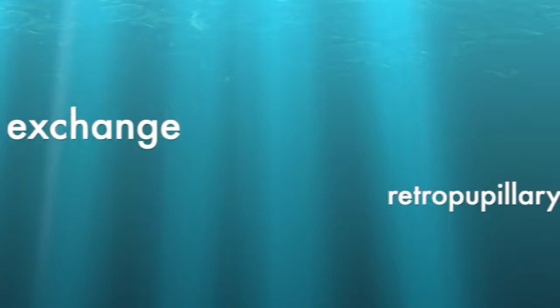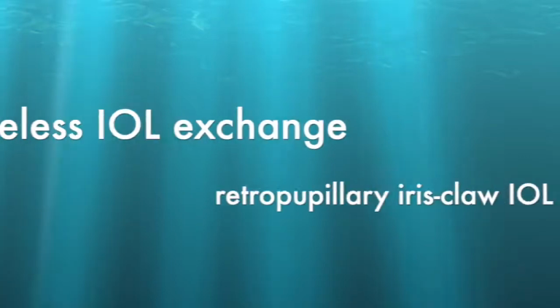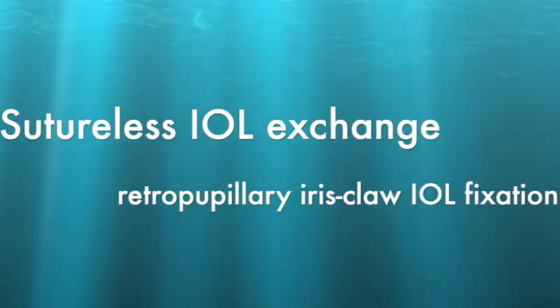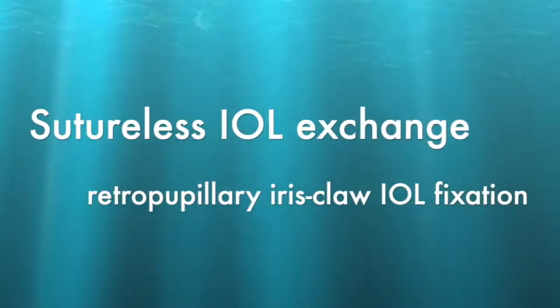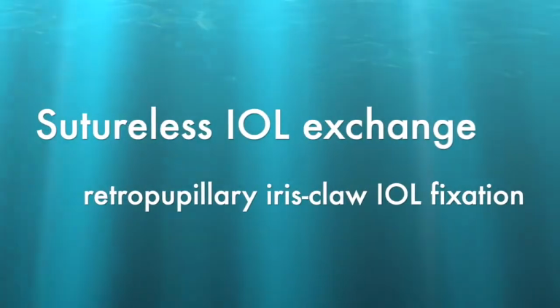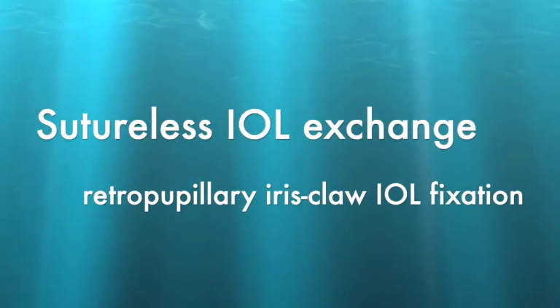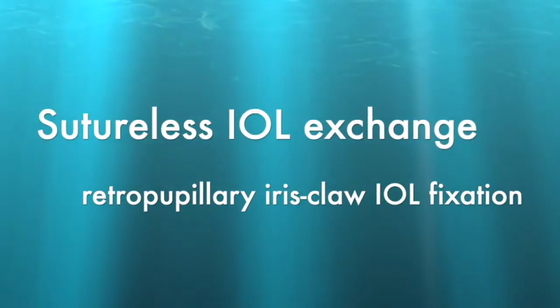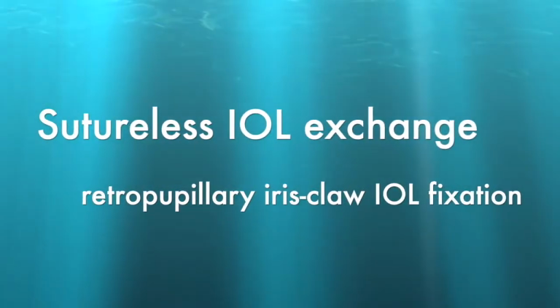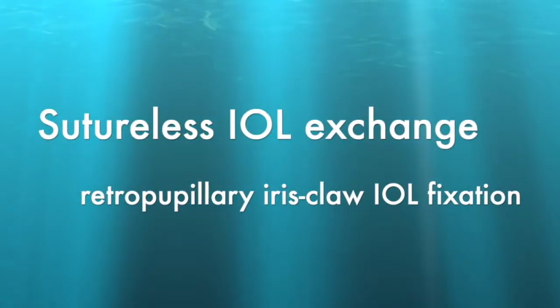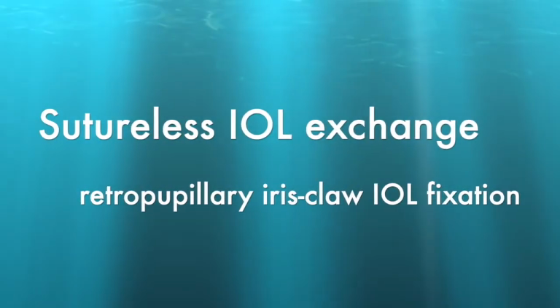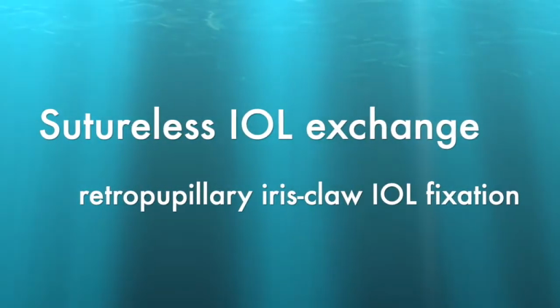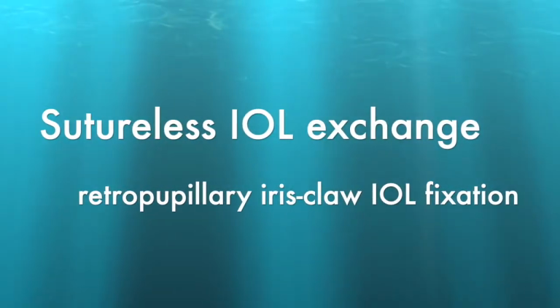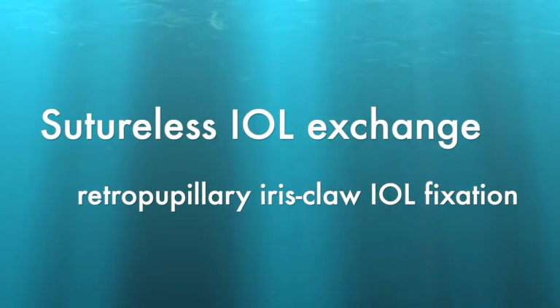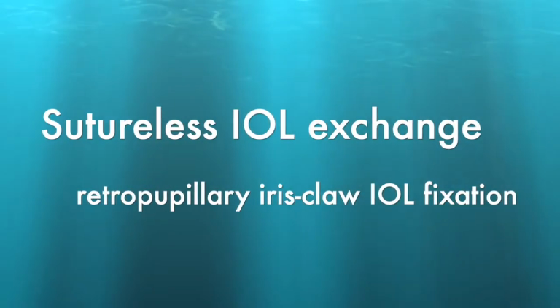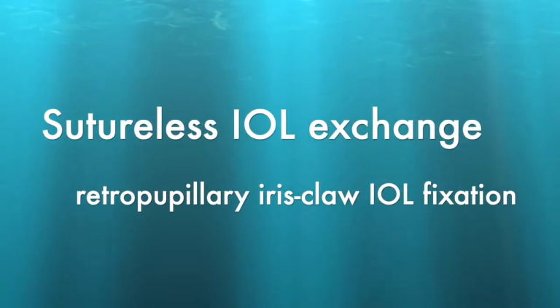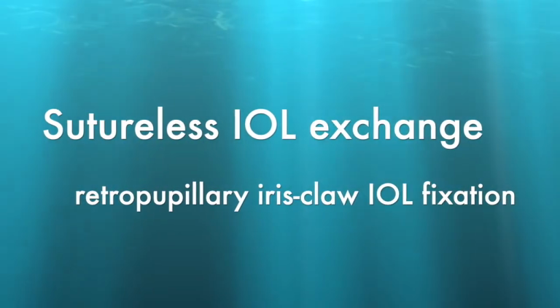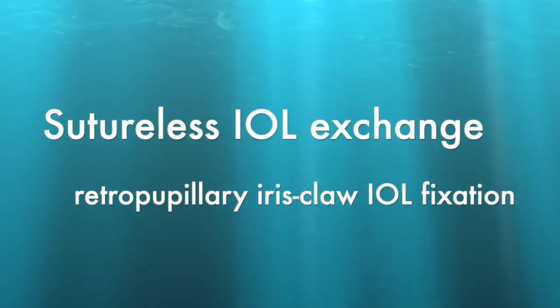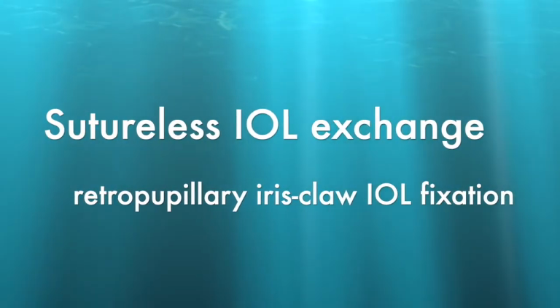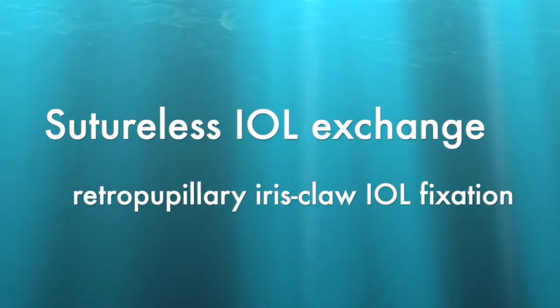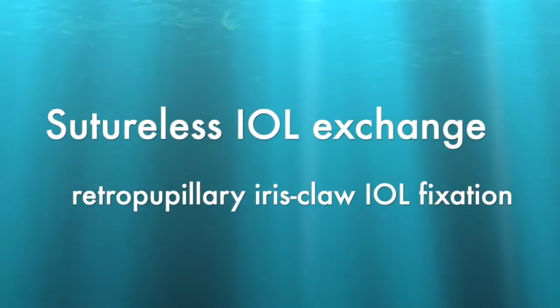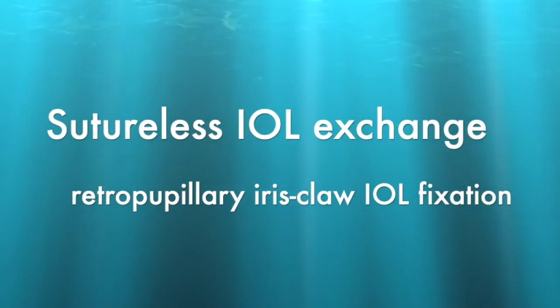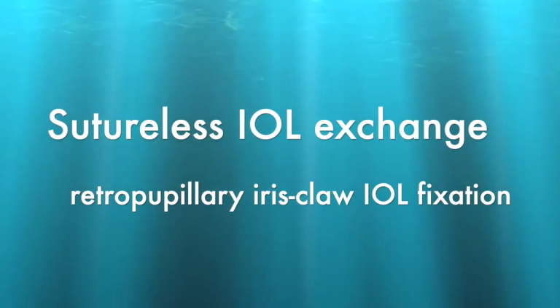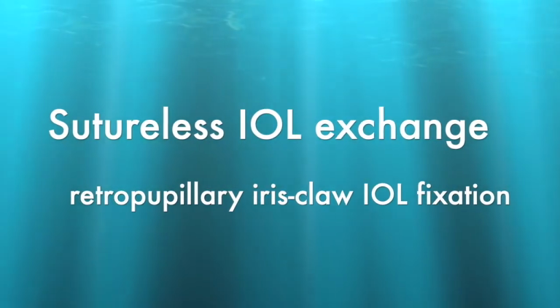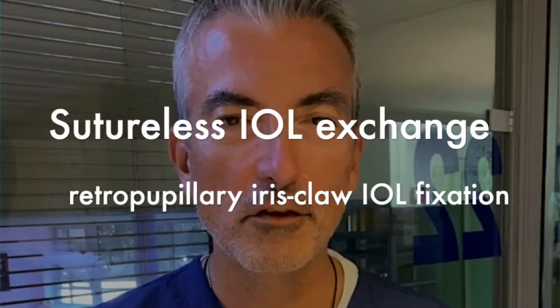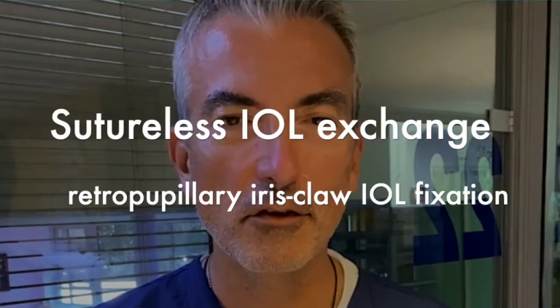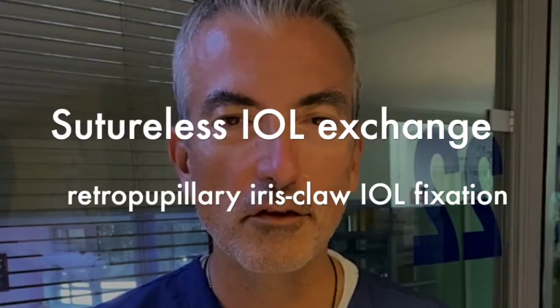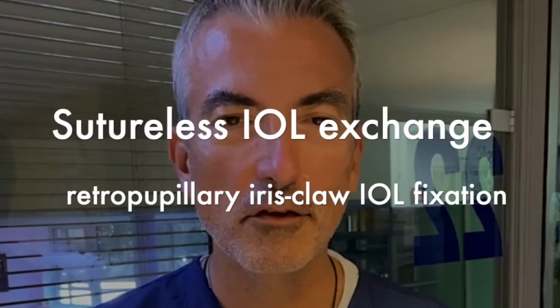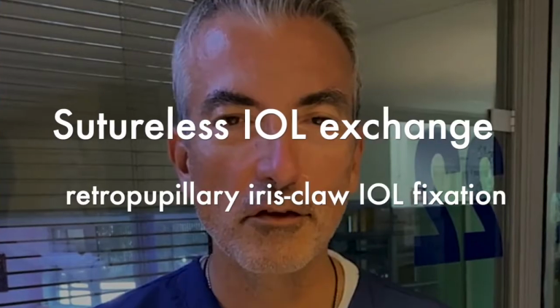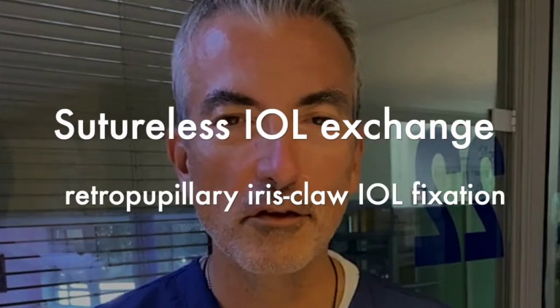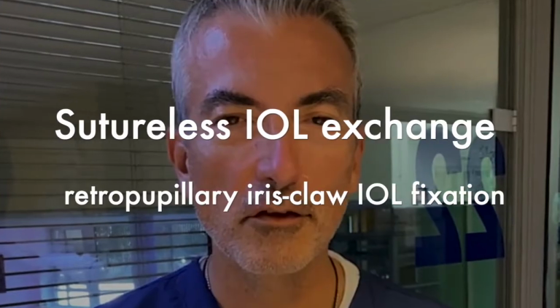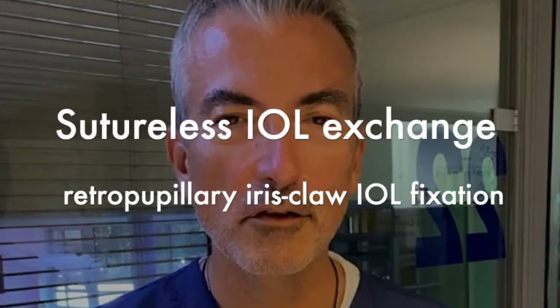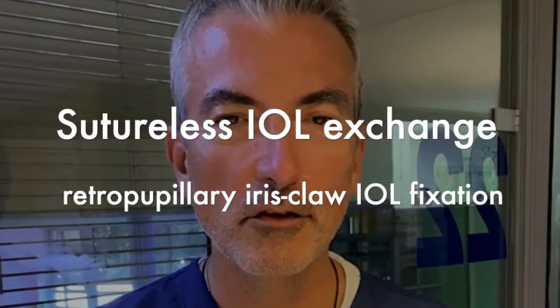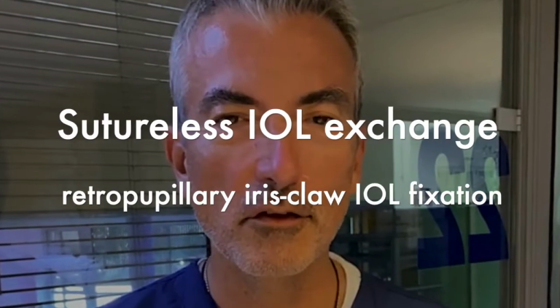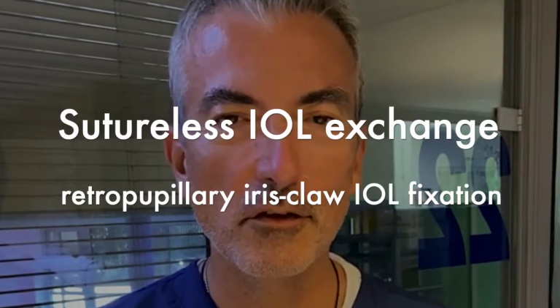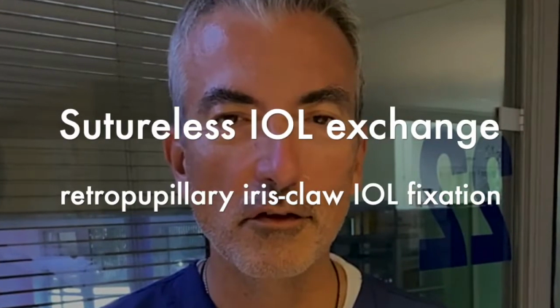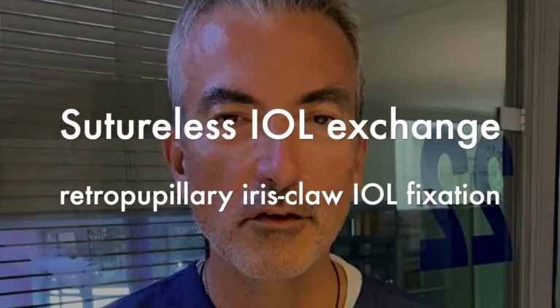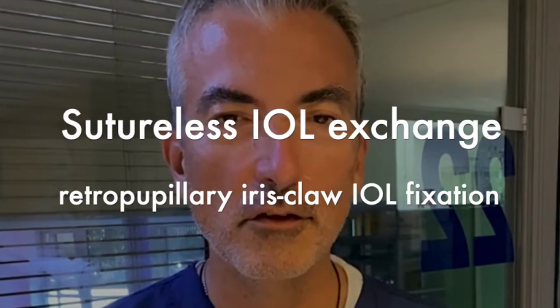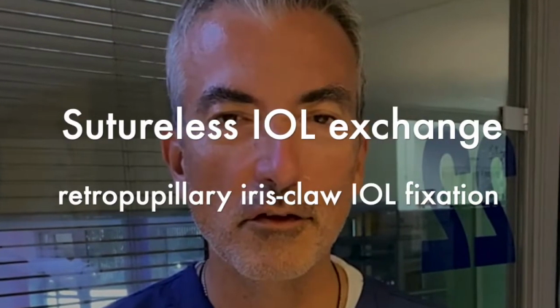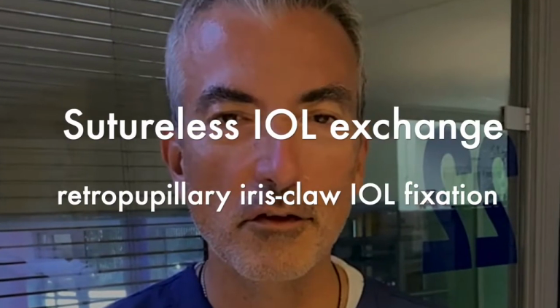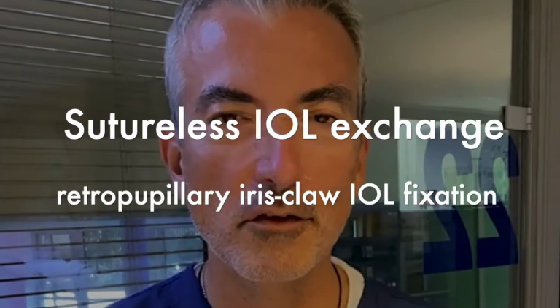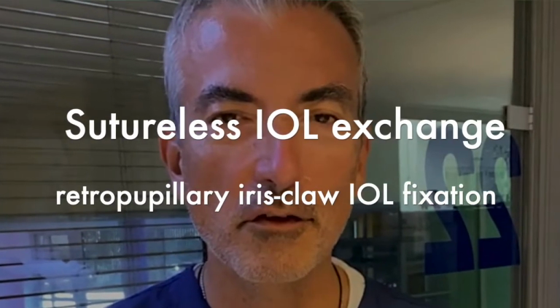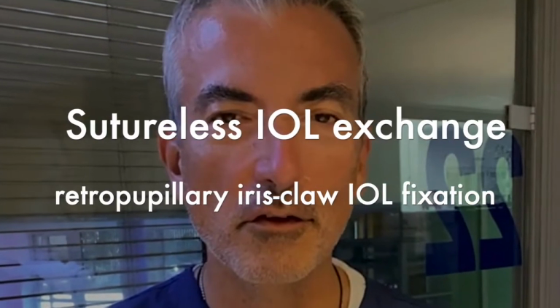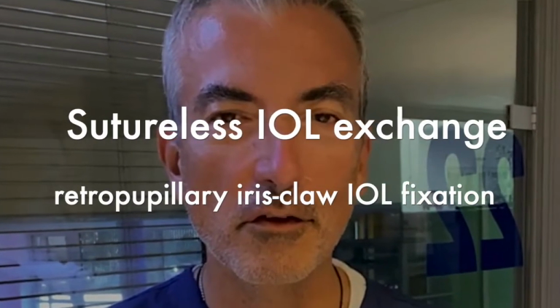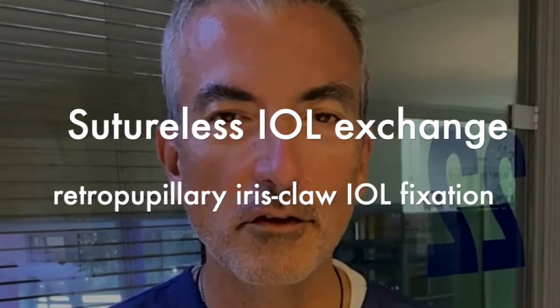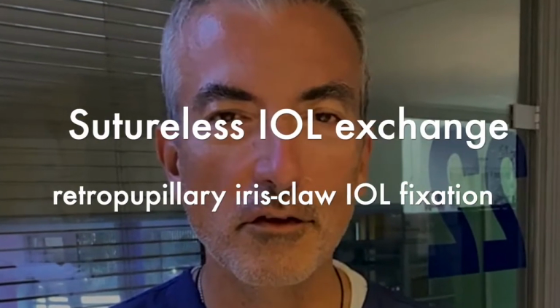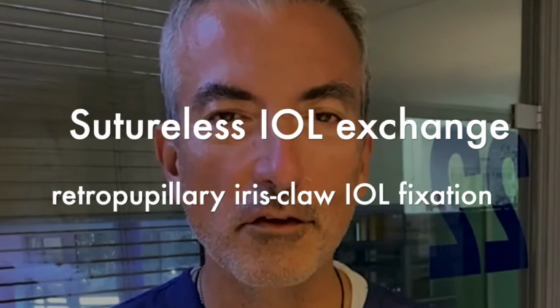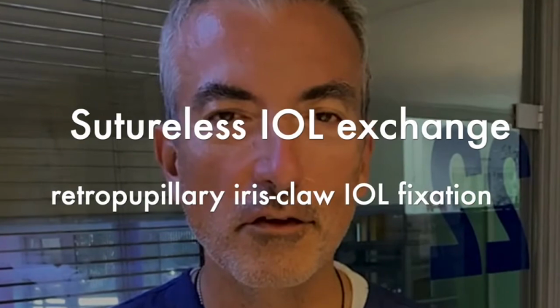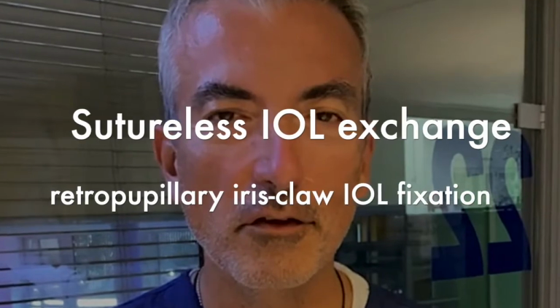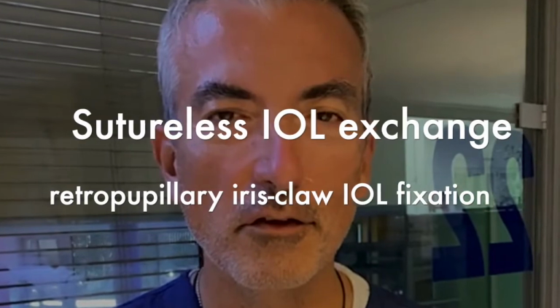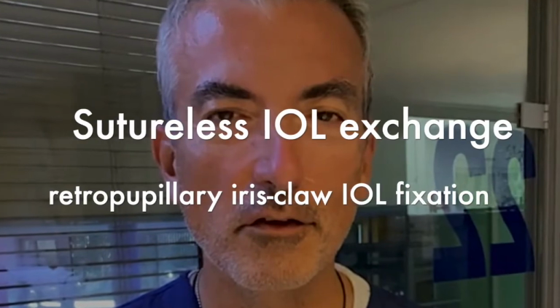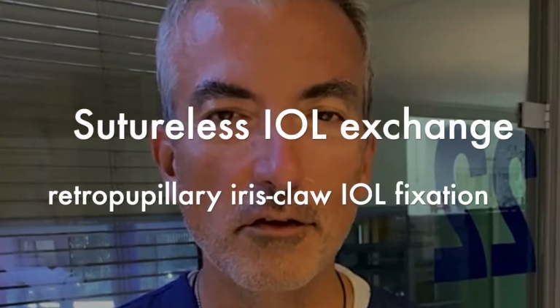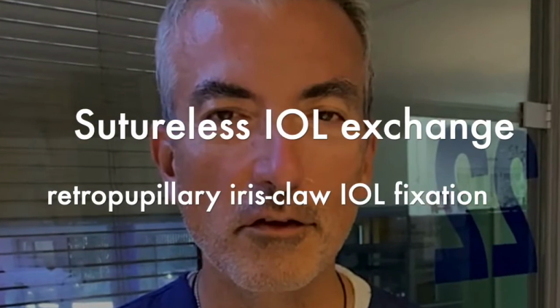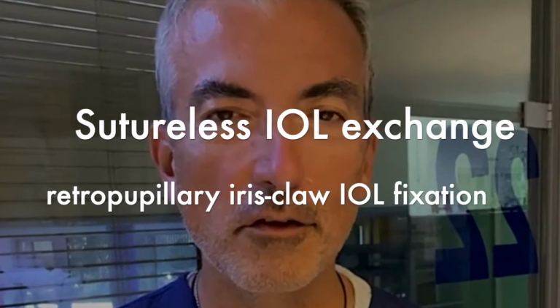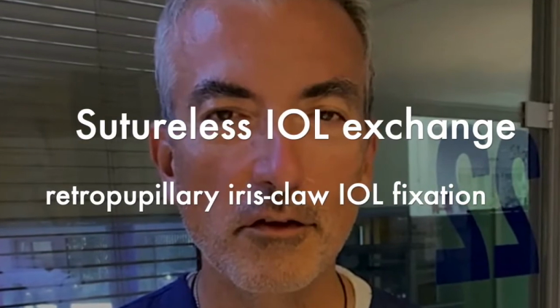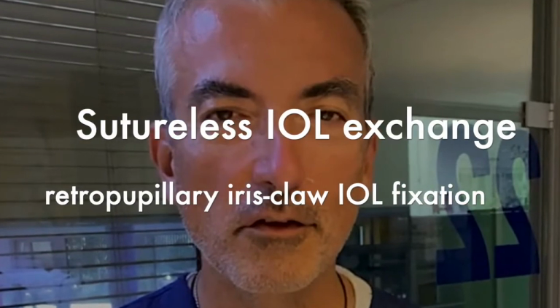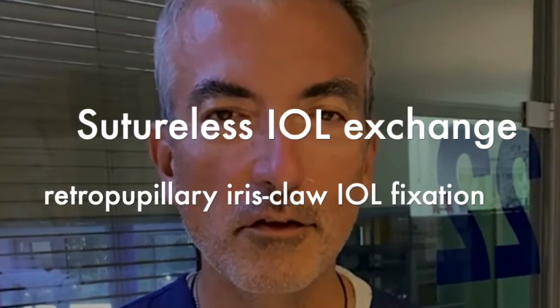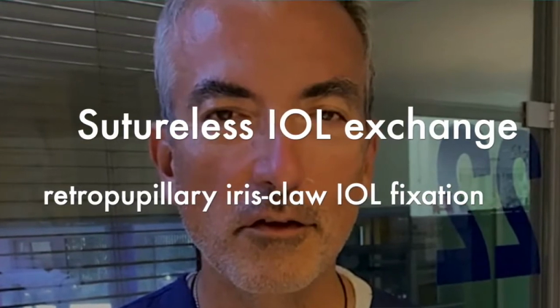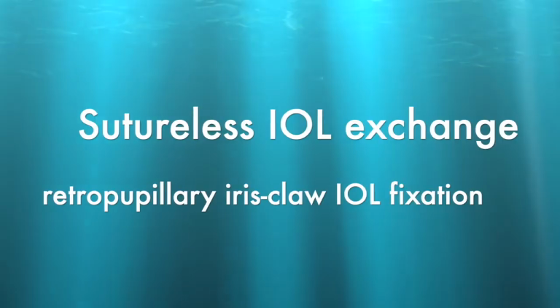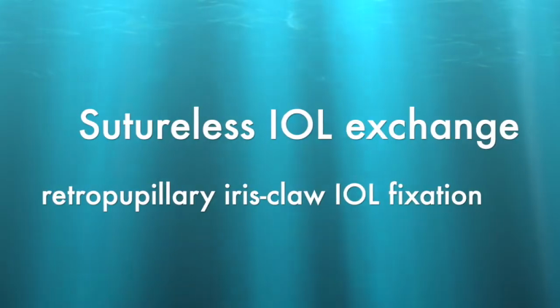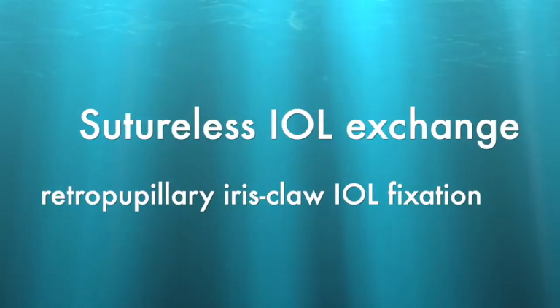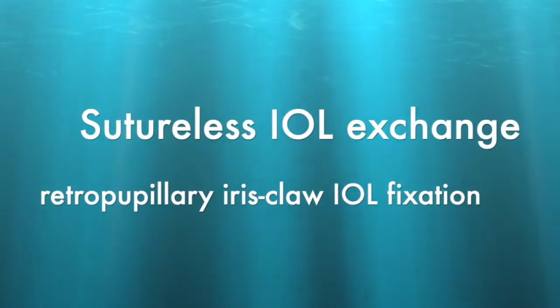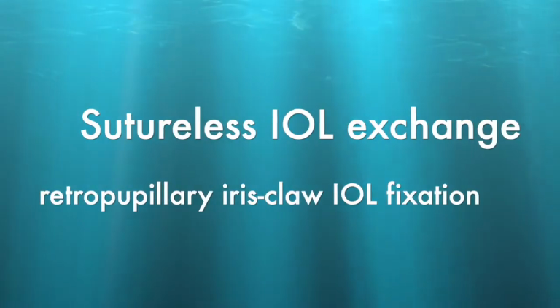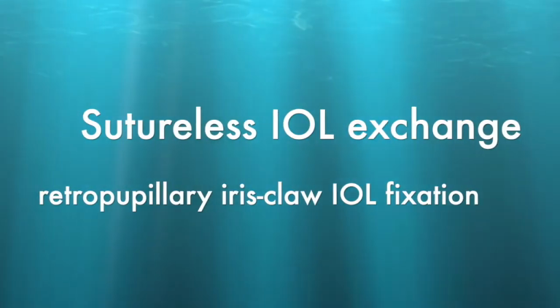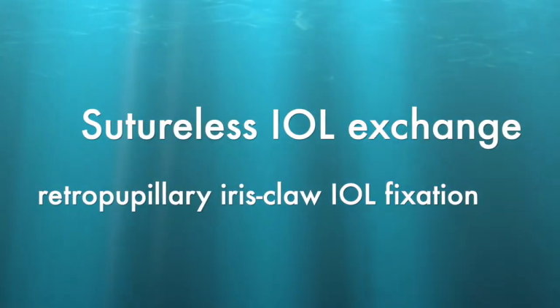Hello, this is John Canalopoulos. It's really a pleasure to share with you from our center in Athens, Greece, this very exciting case.